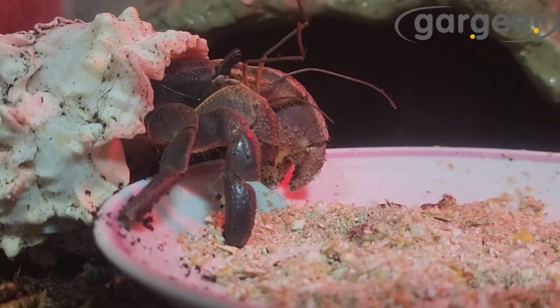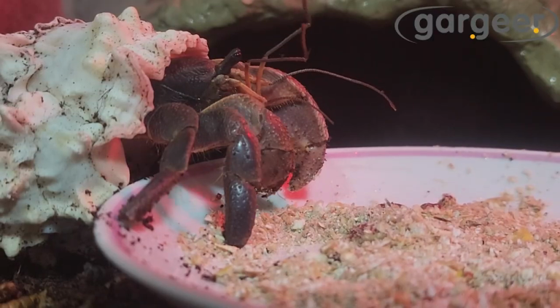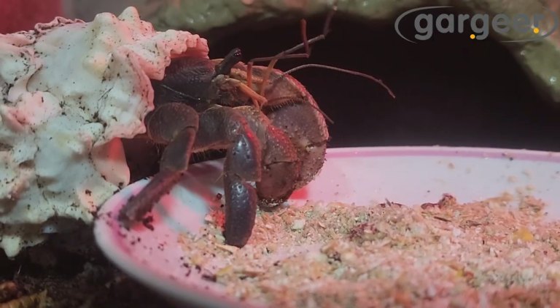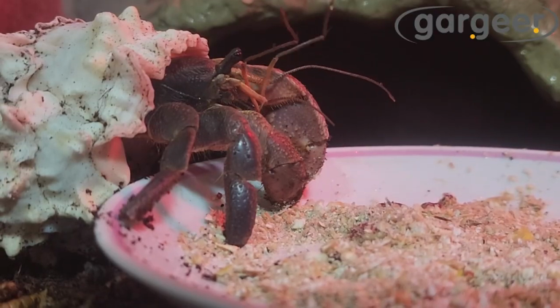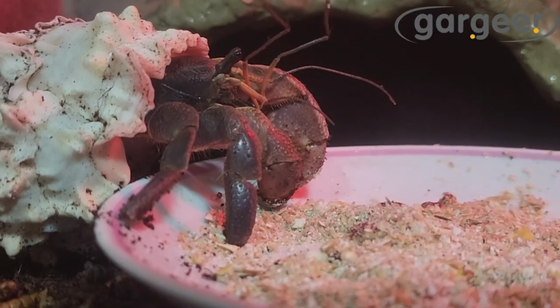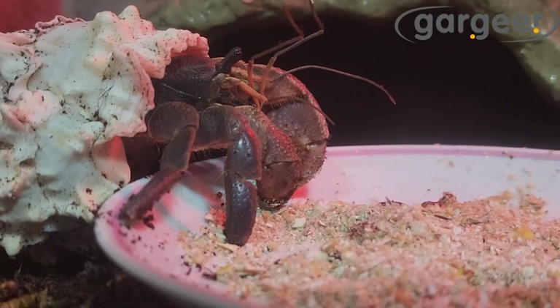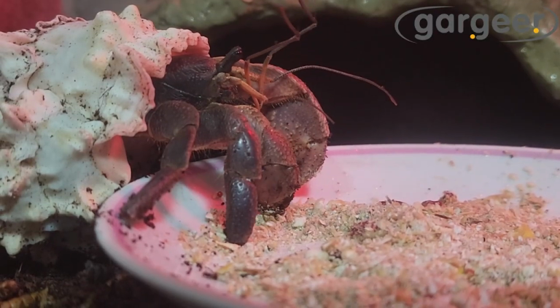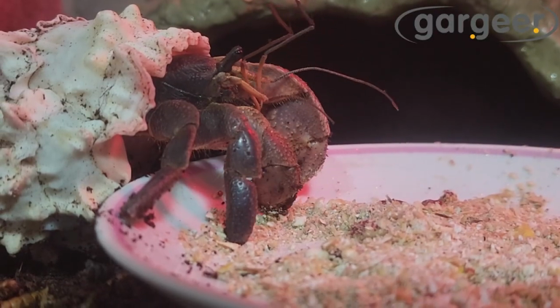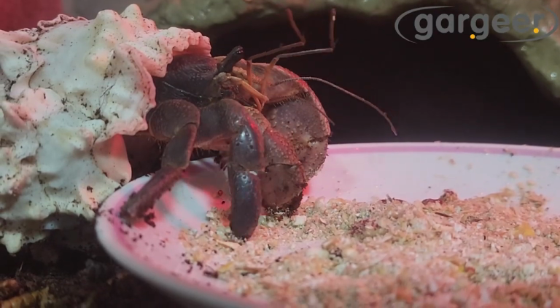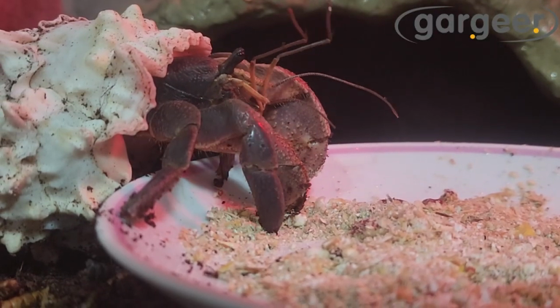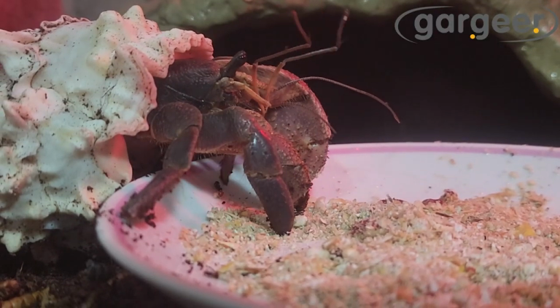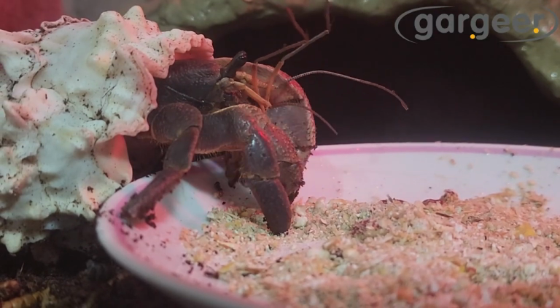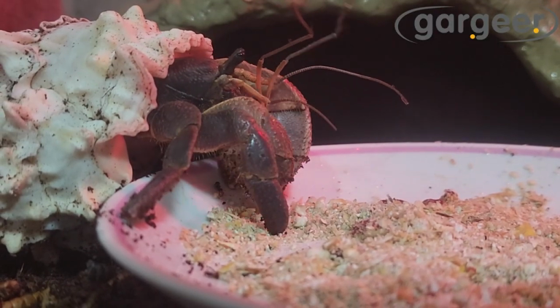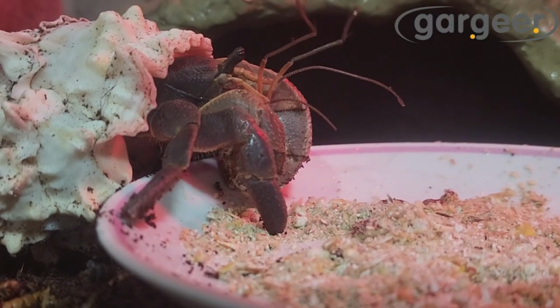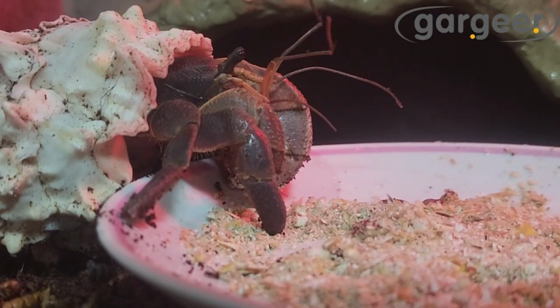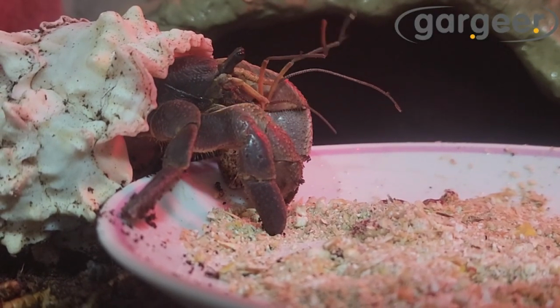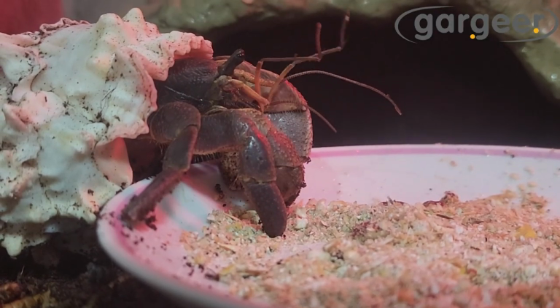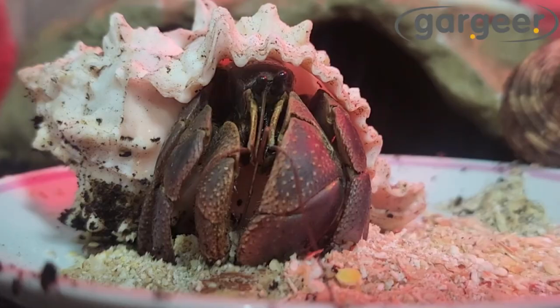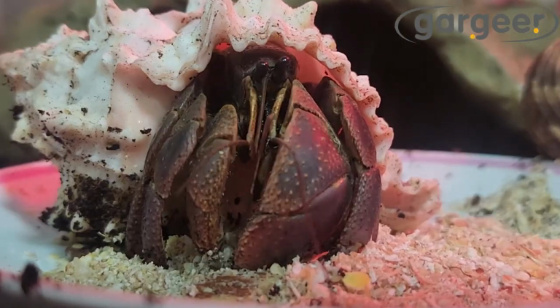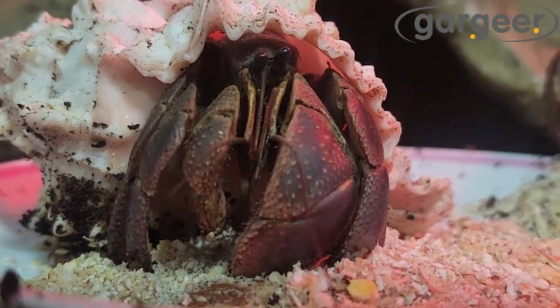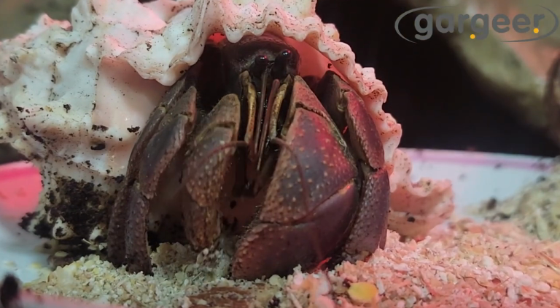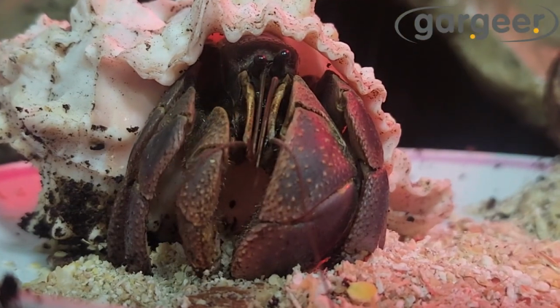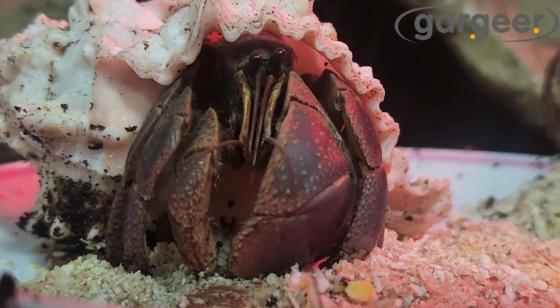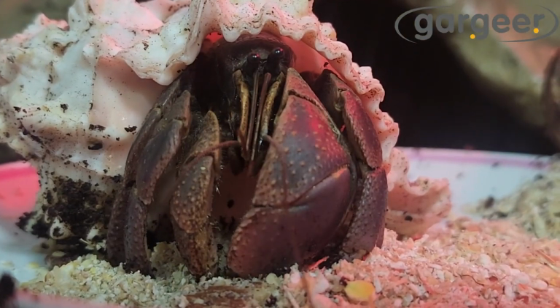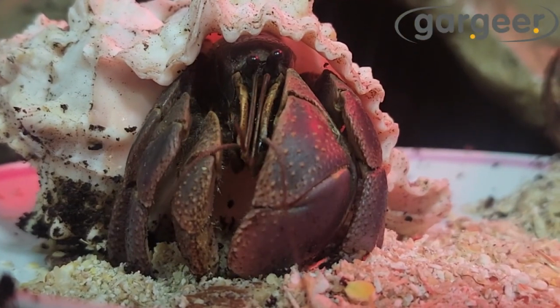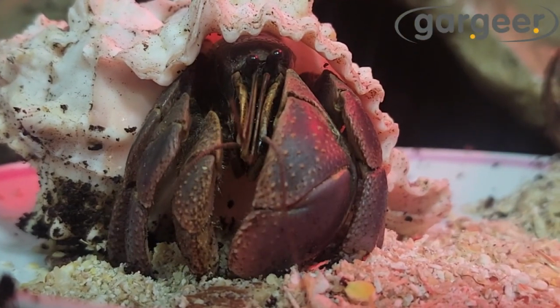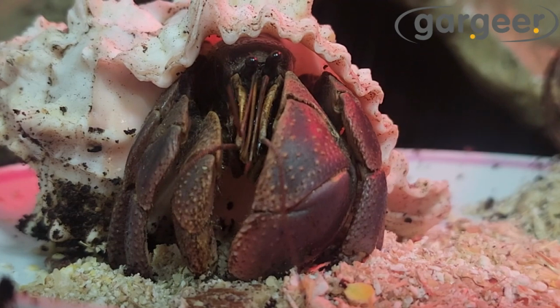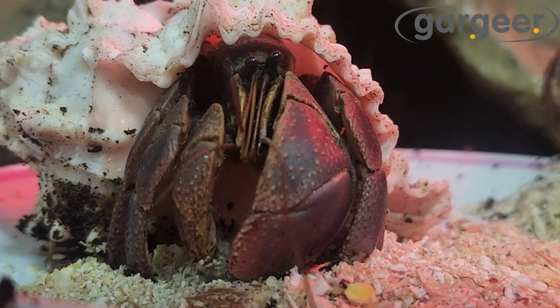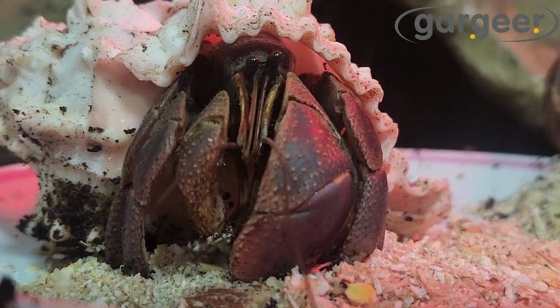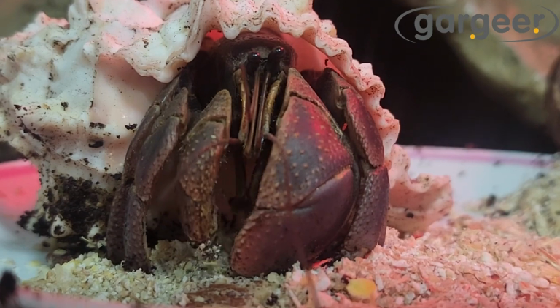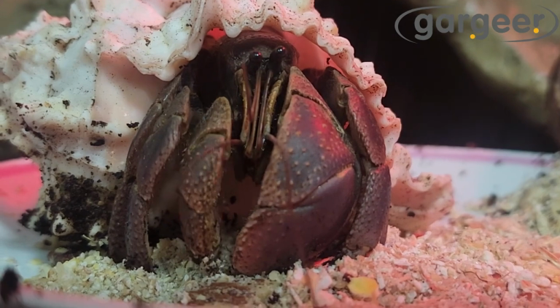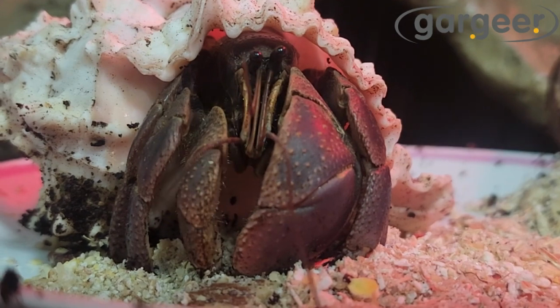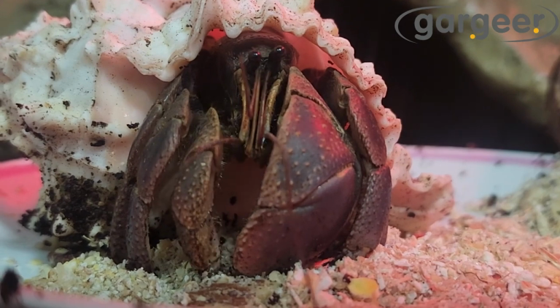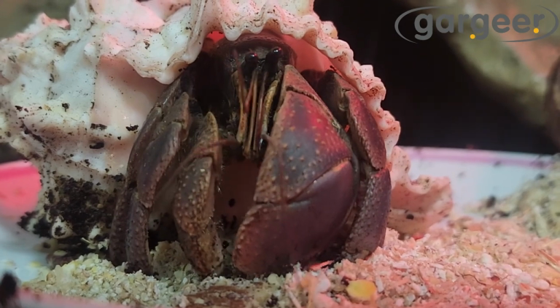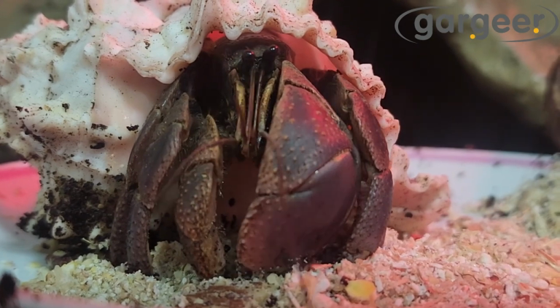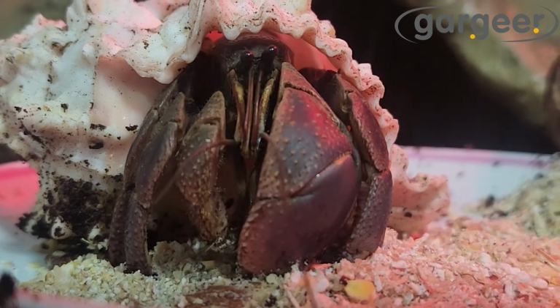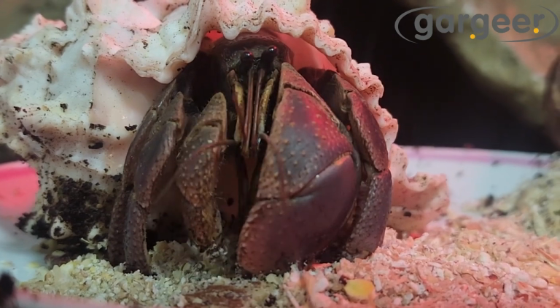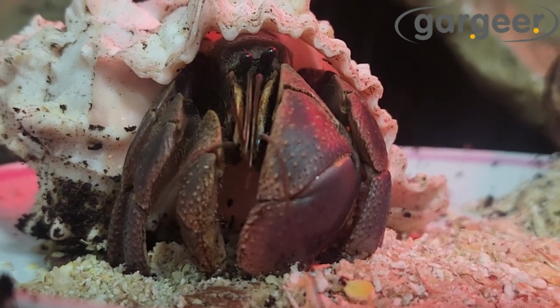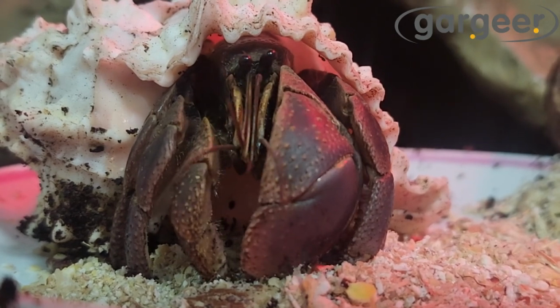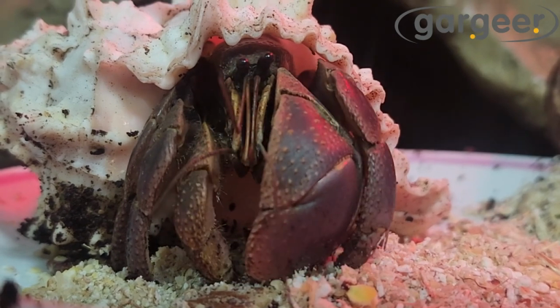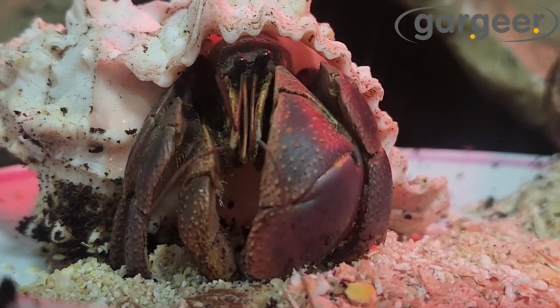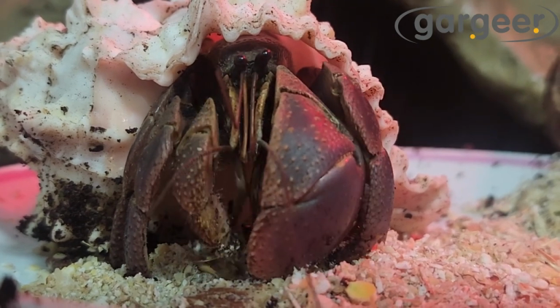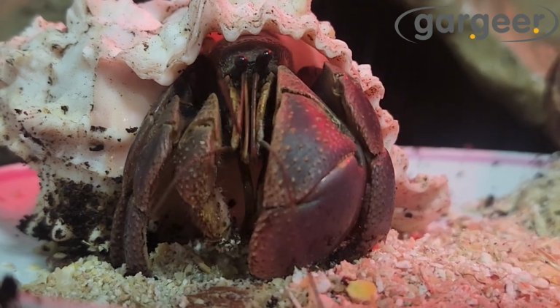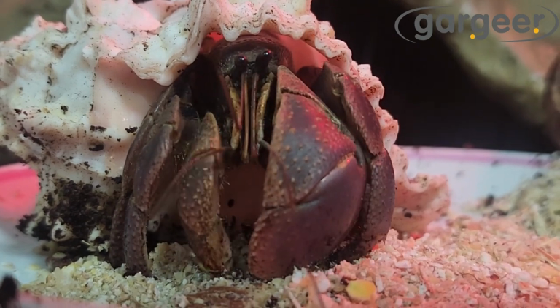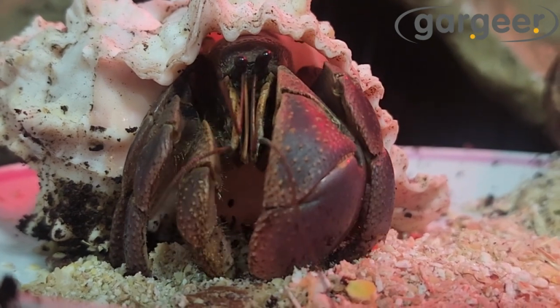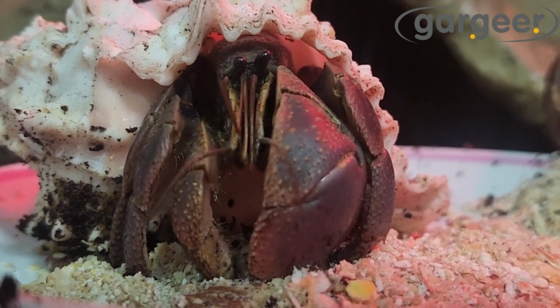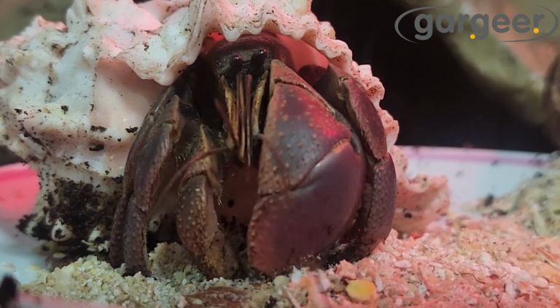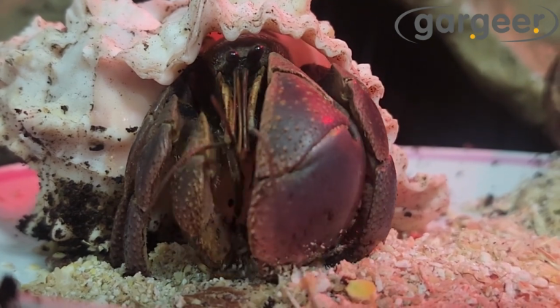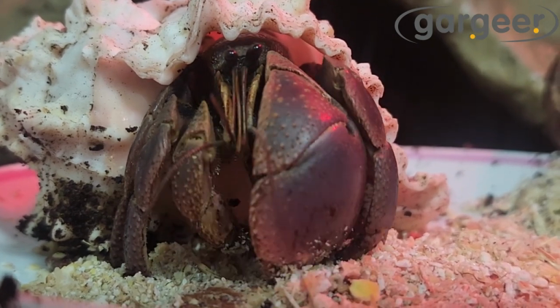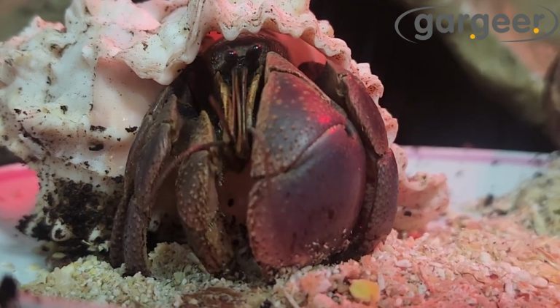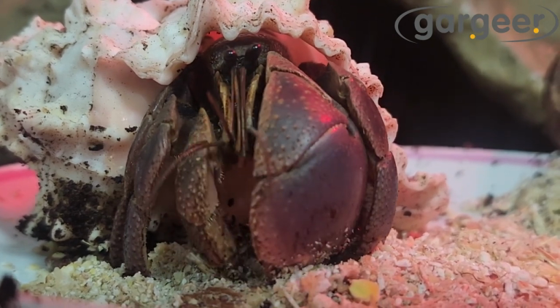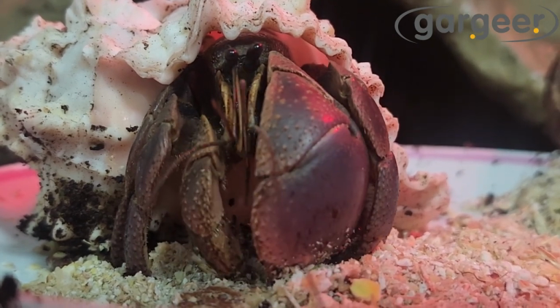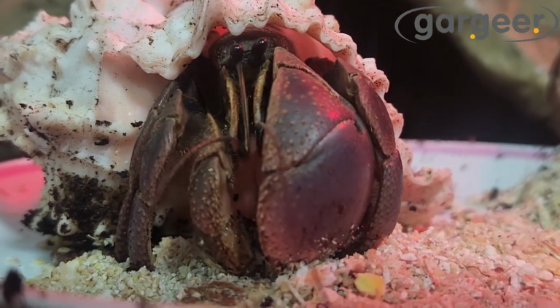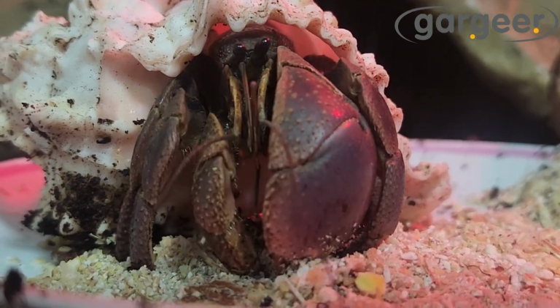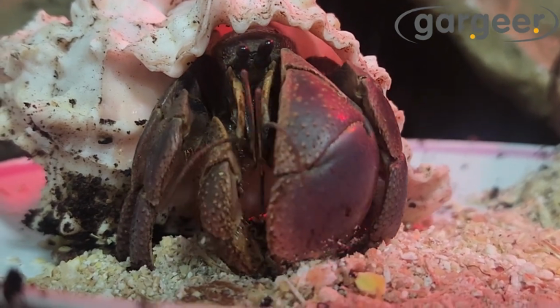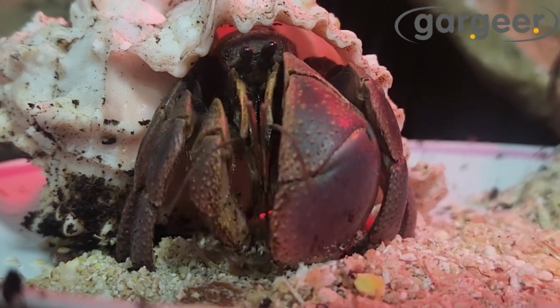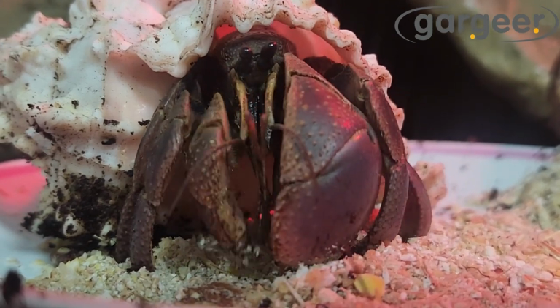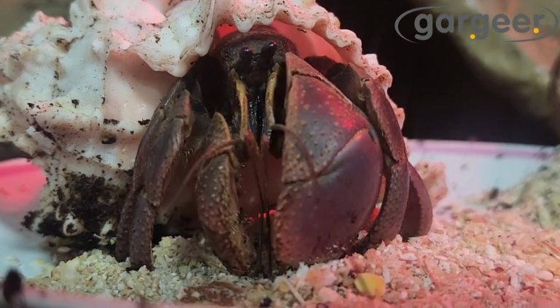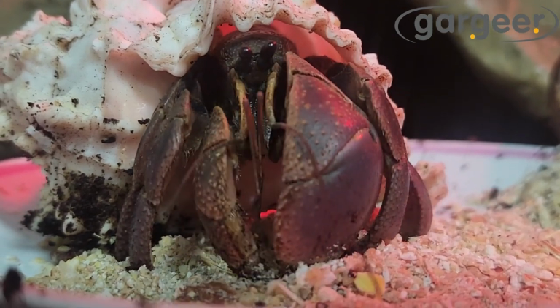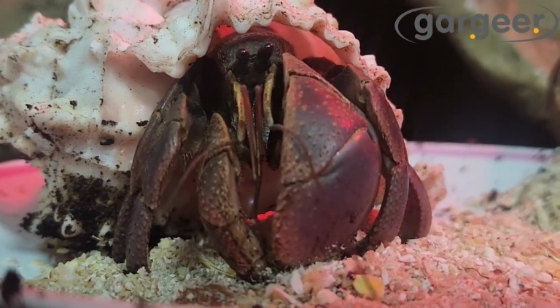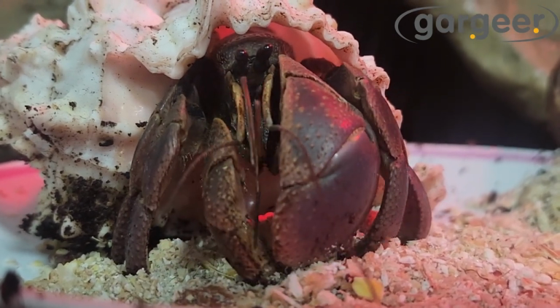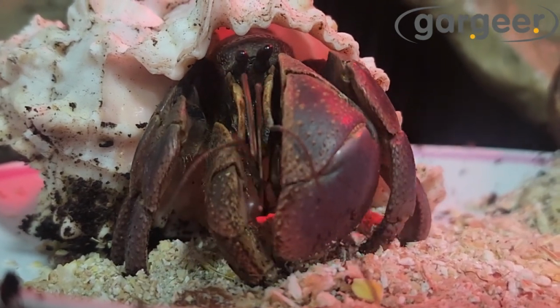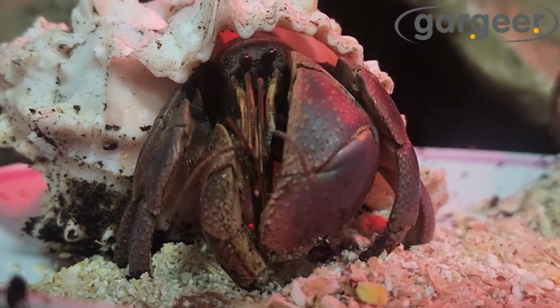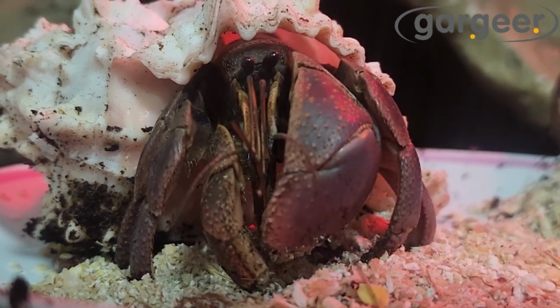Our hermit crab complete diet is scientifically formulated and made with a vast array of essential fatty acids, fiber, vitamins, and minerals.